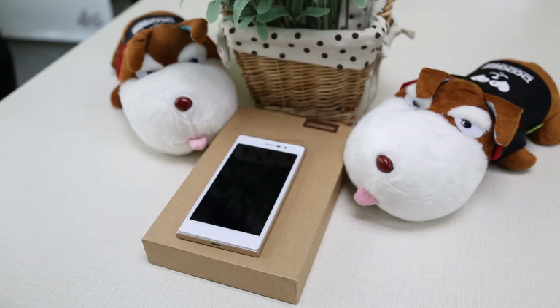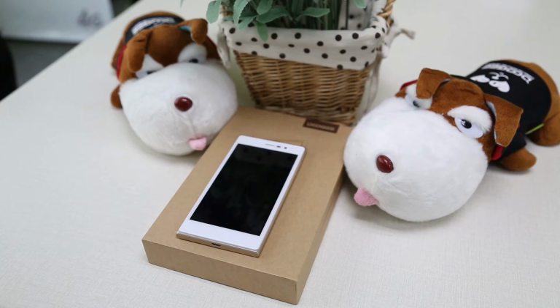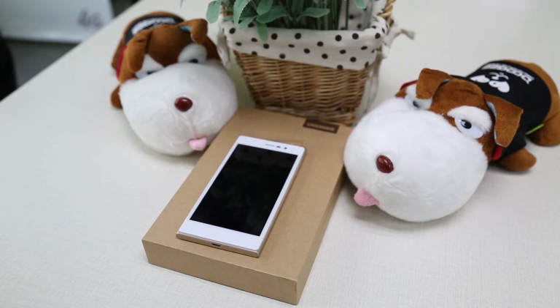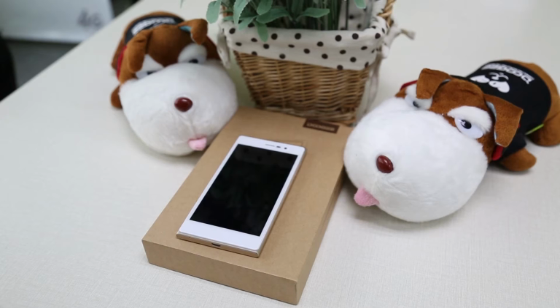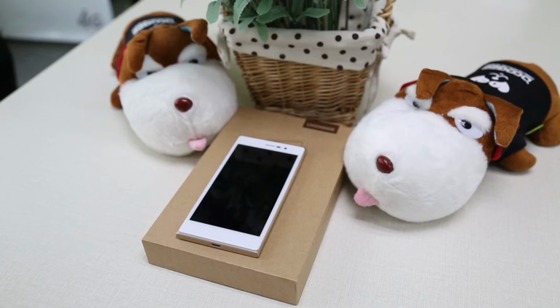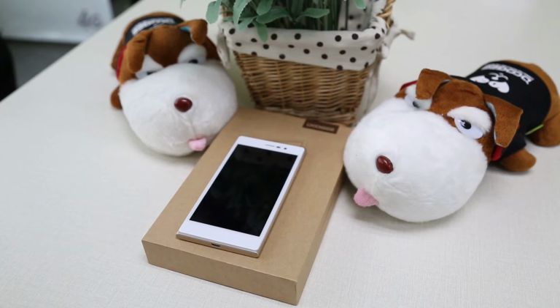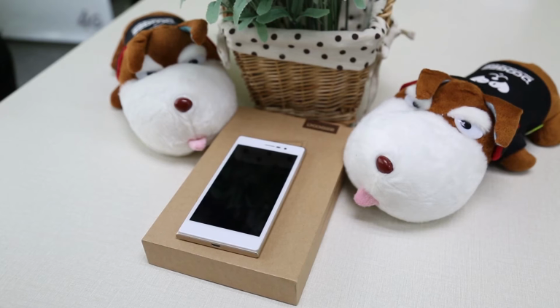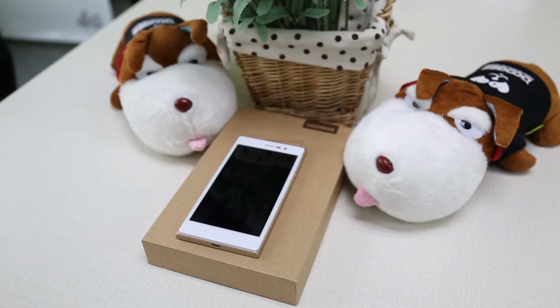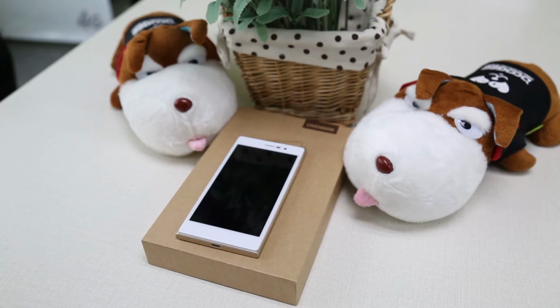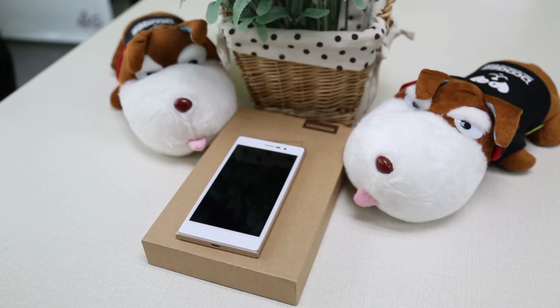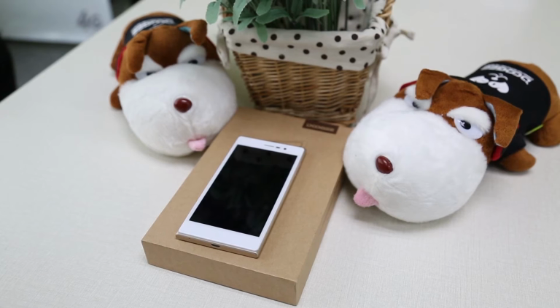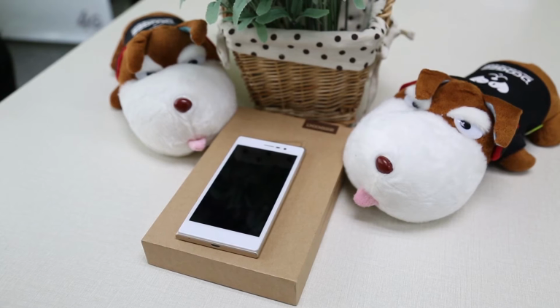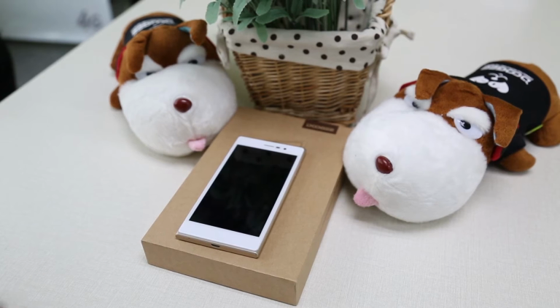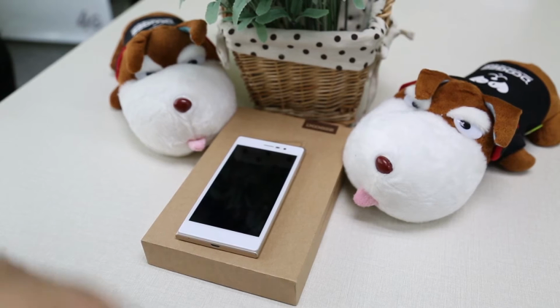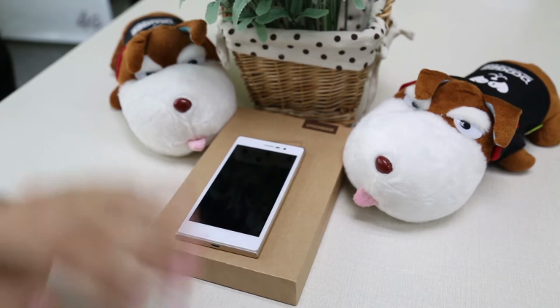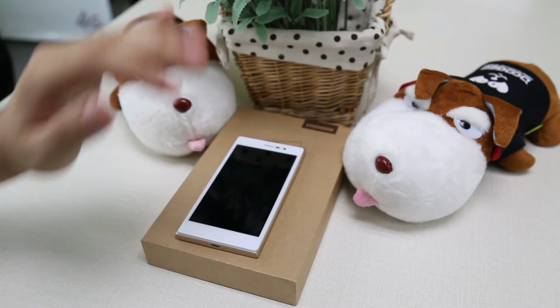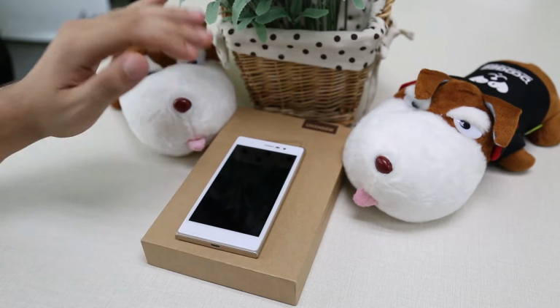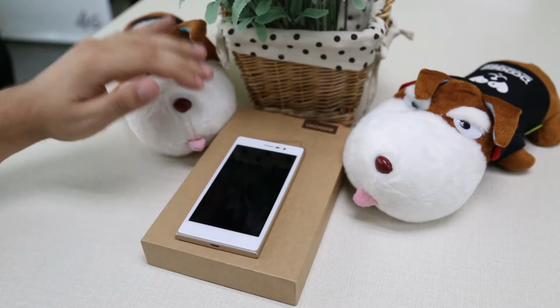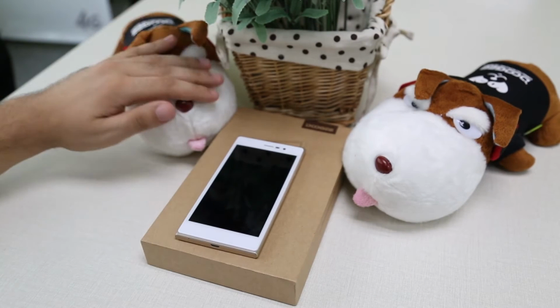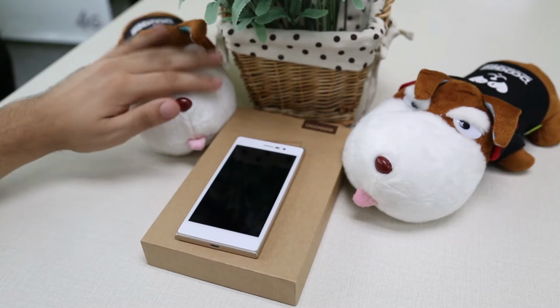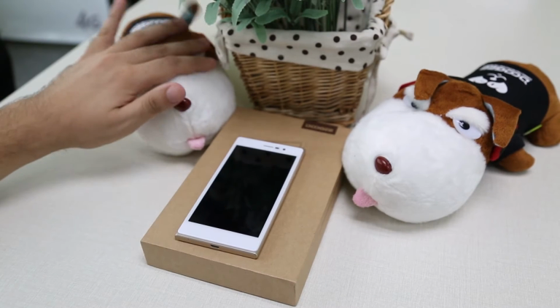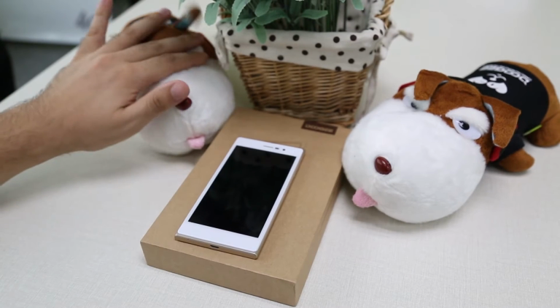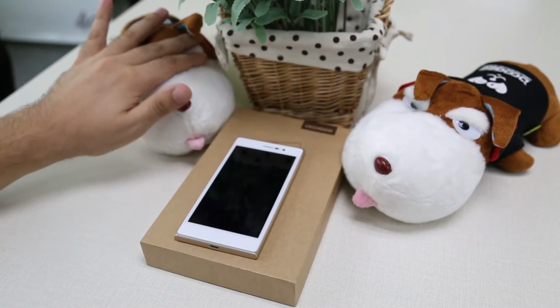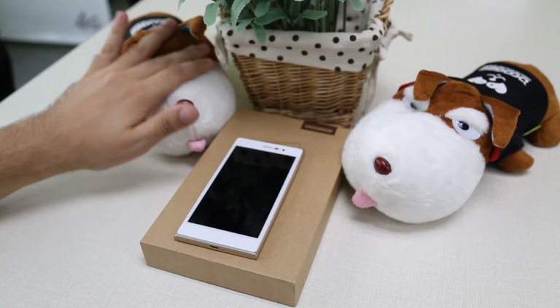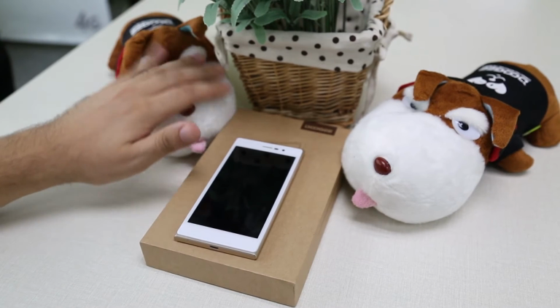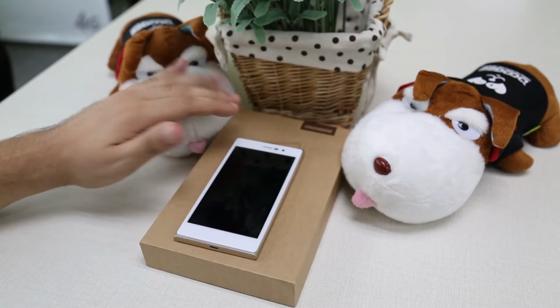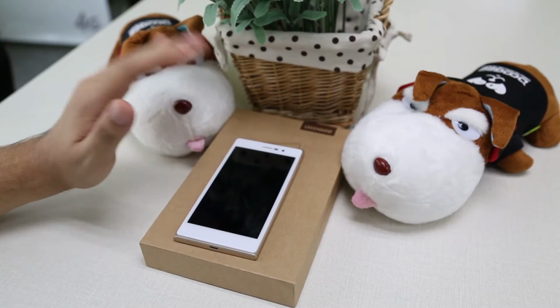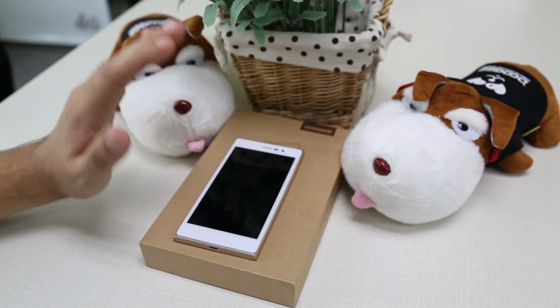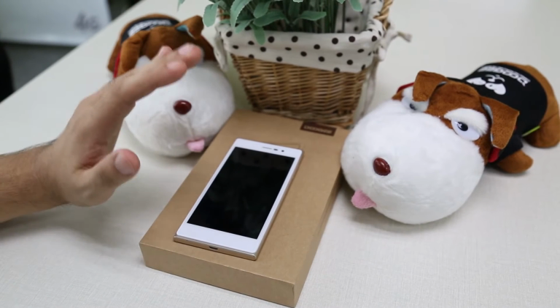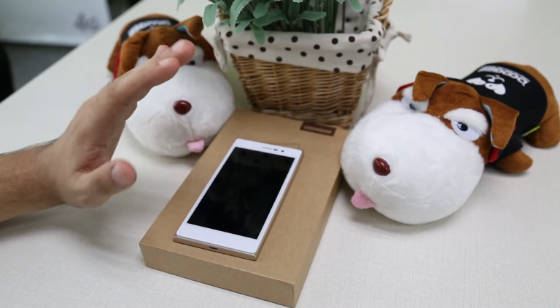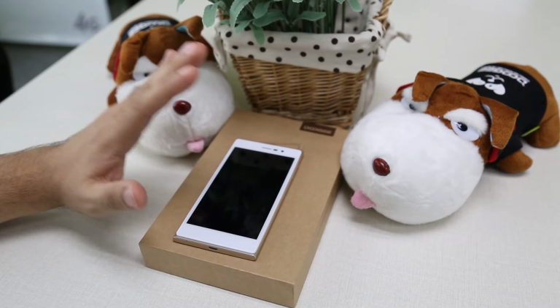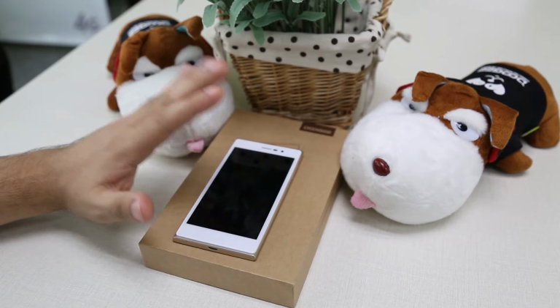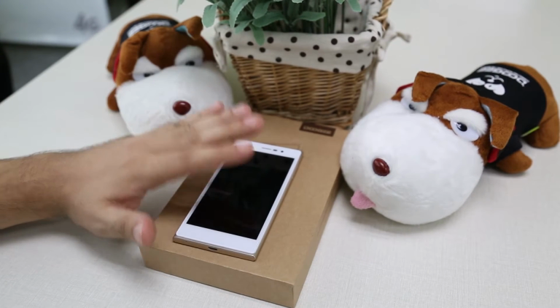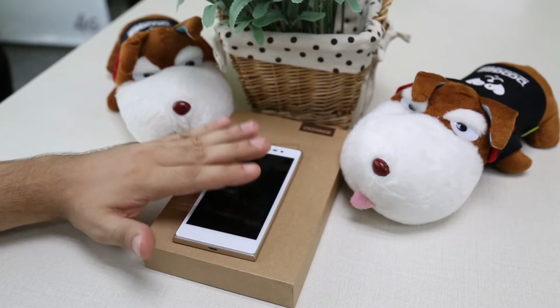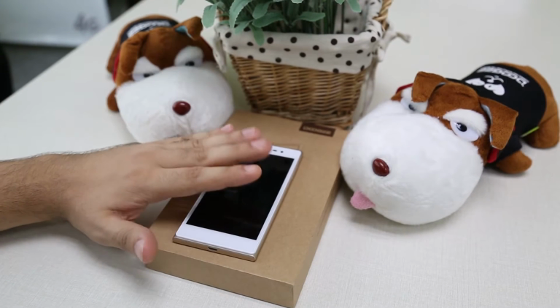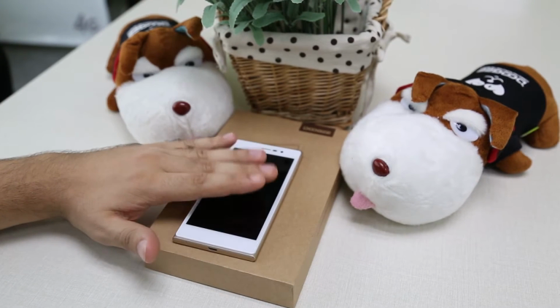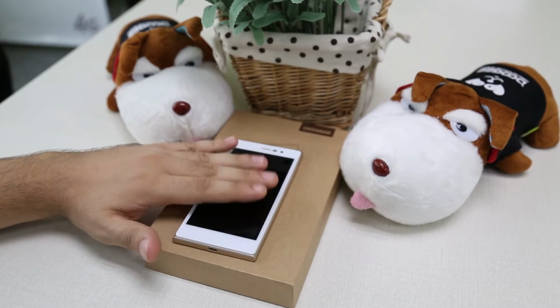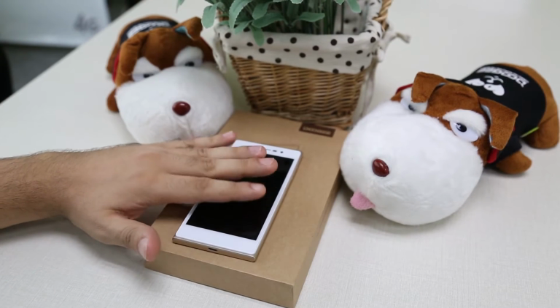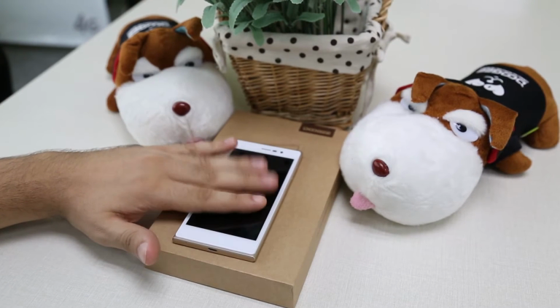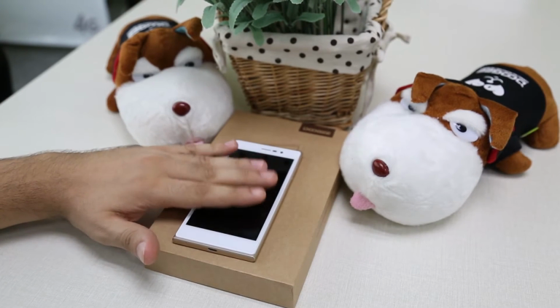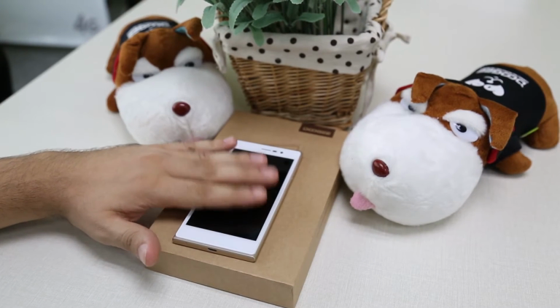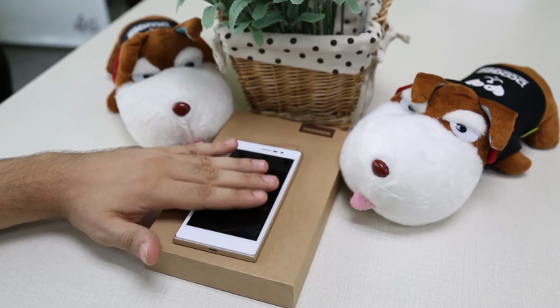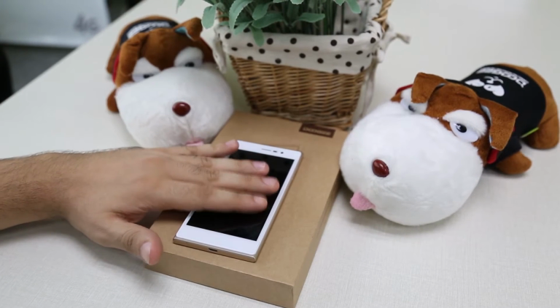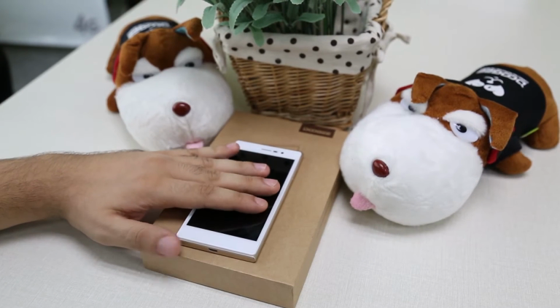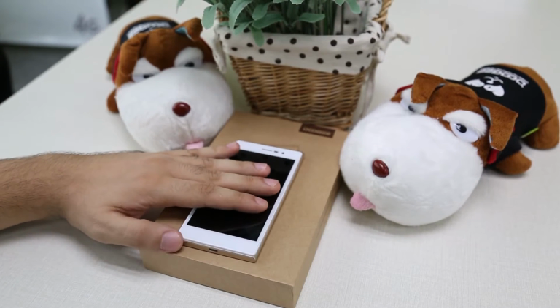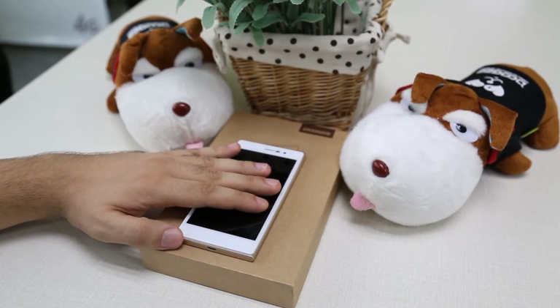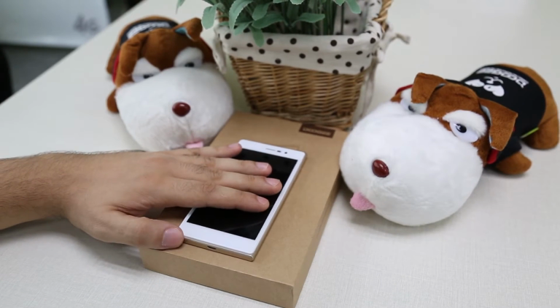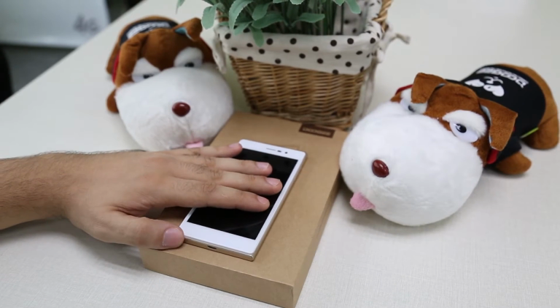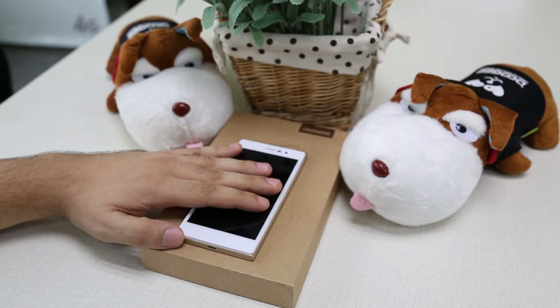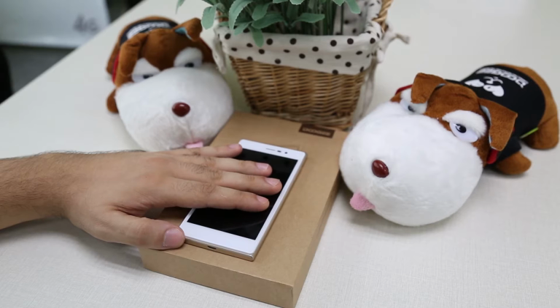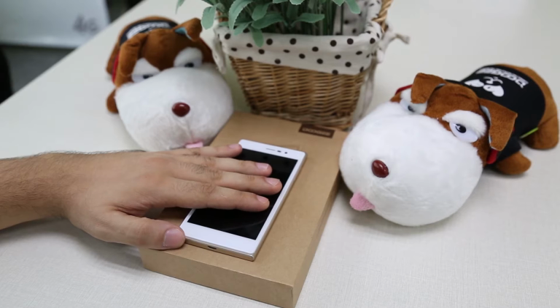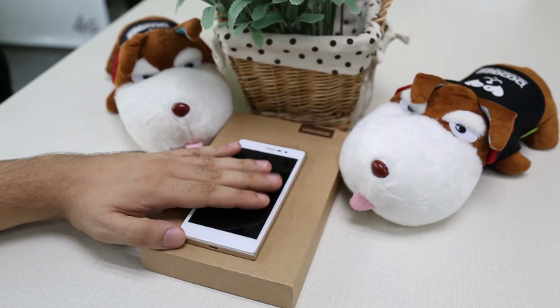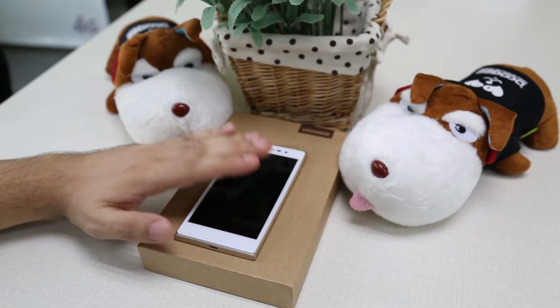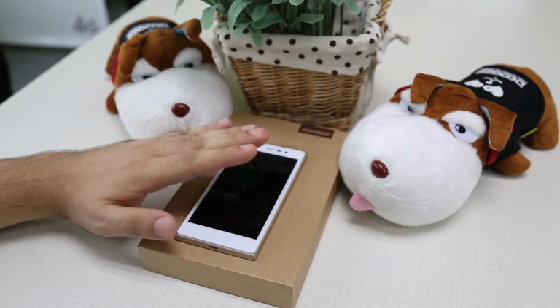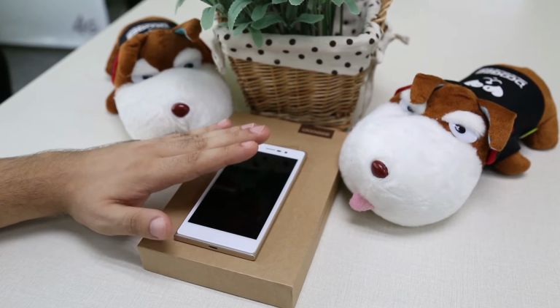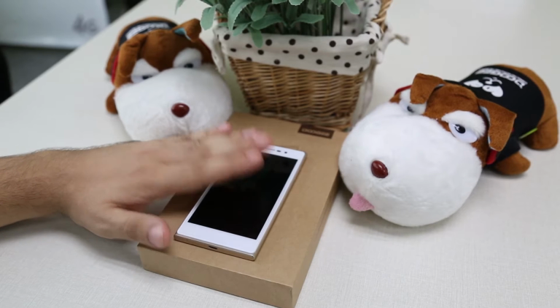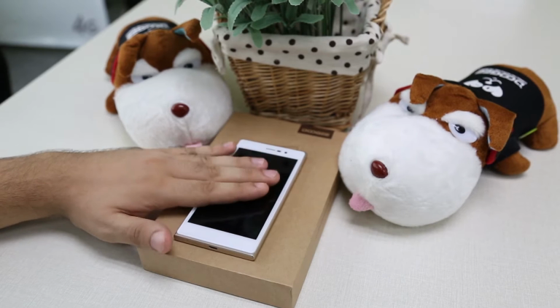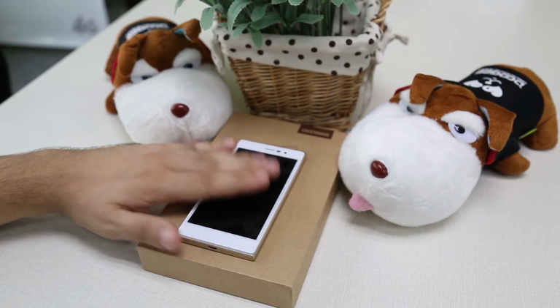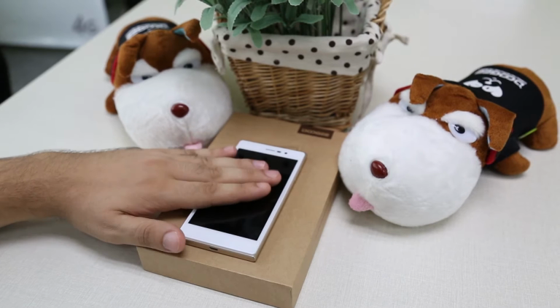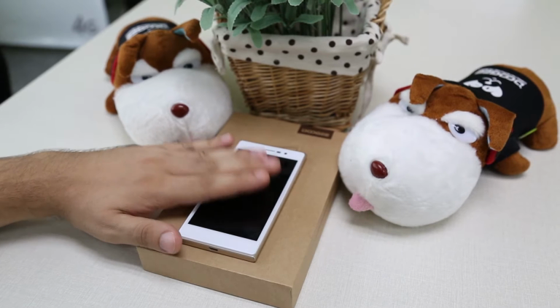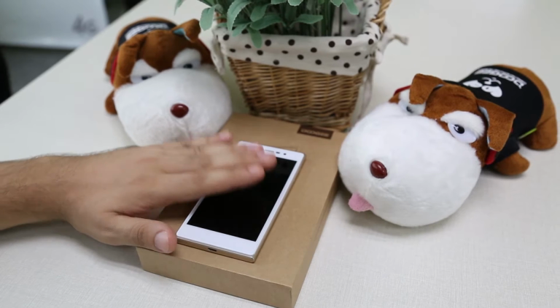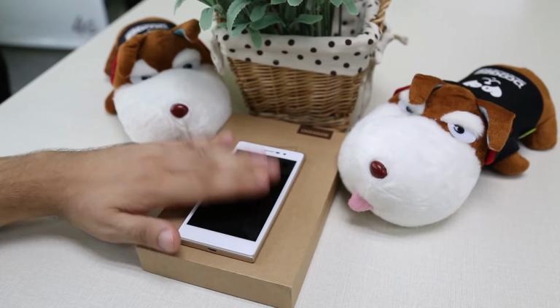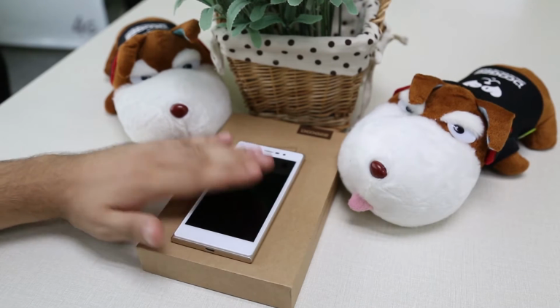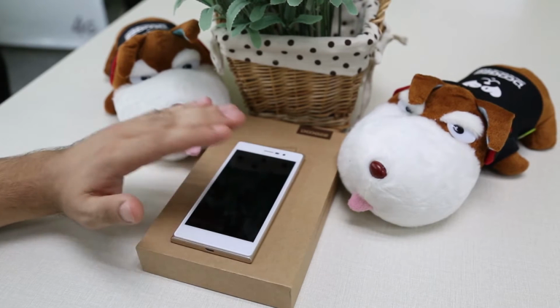Hello and welcome again to the Doogie Show. This week we're going to show you how to use the special functions in your DJ900.